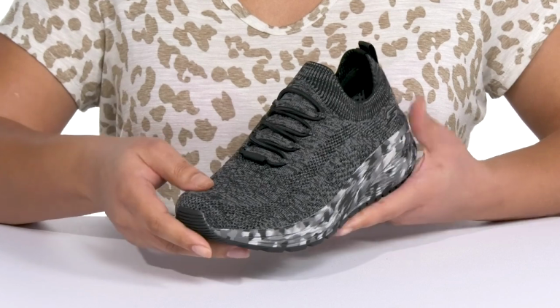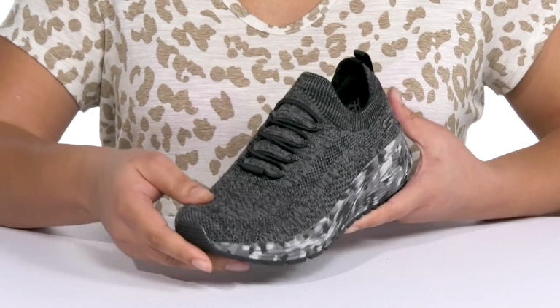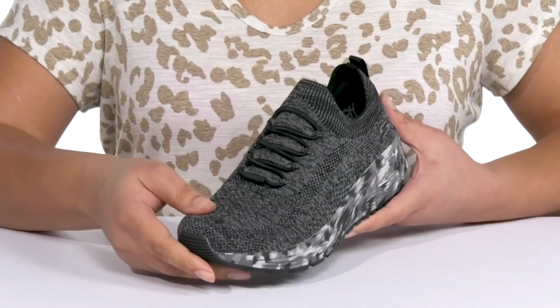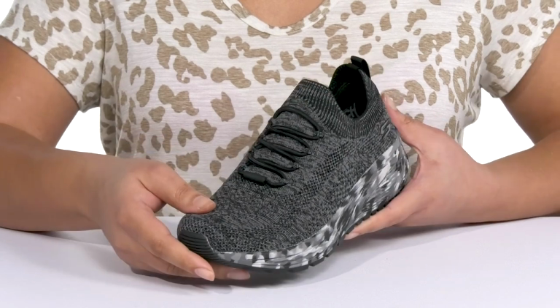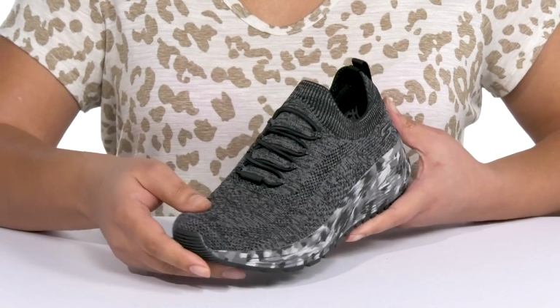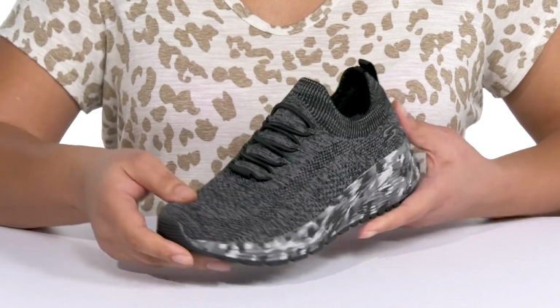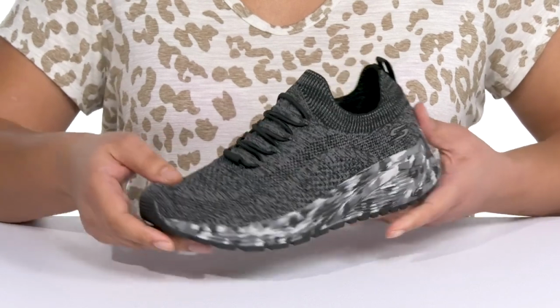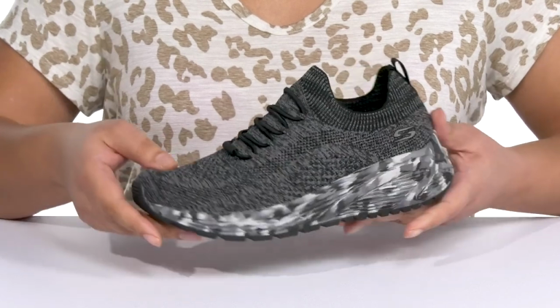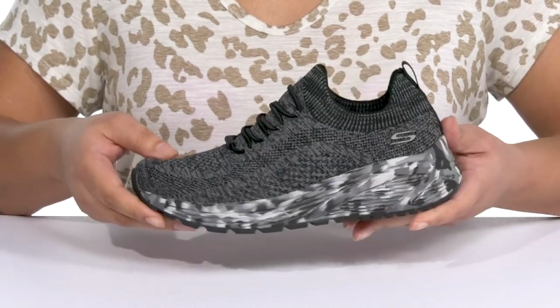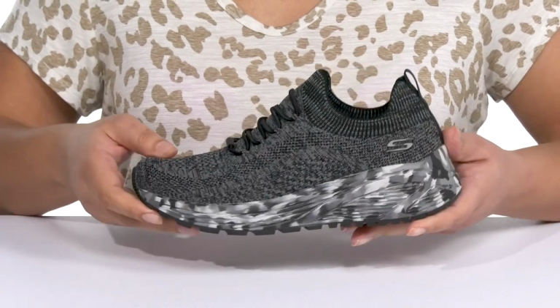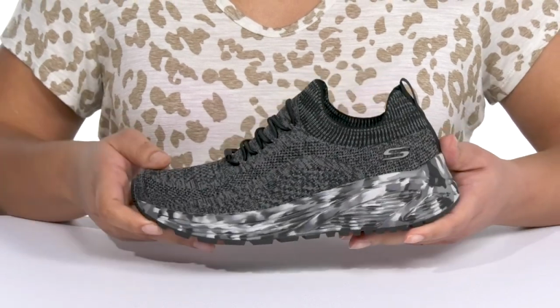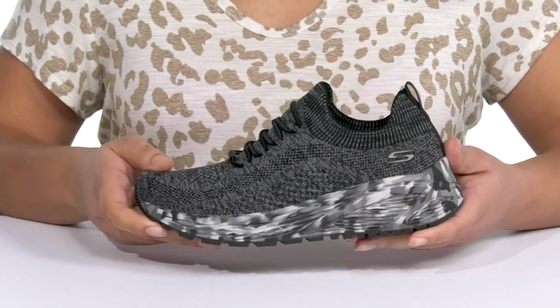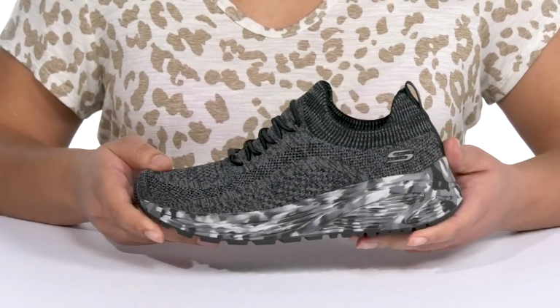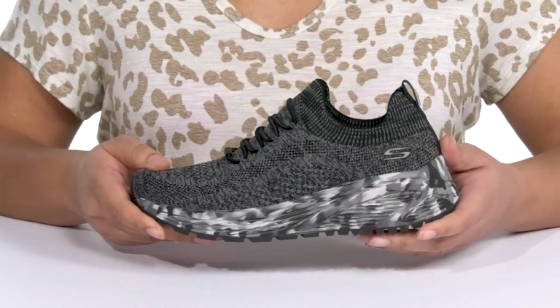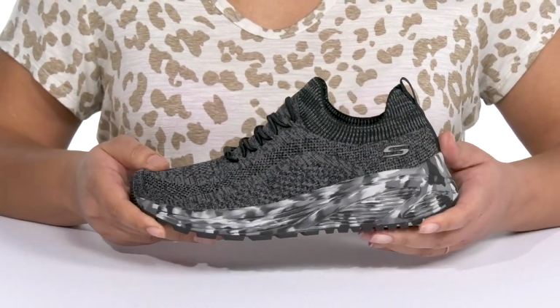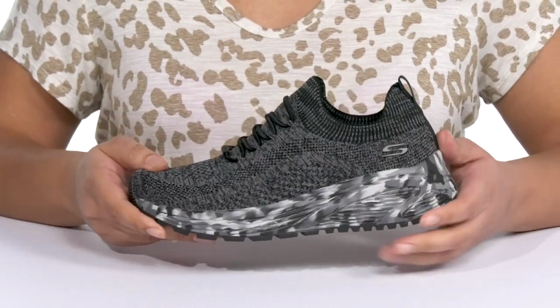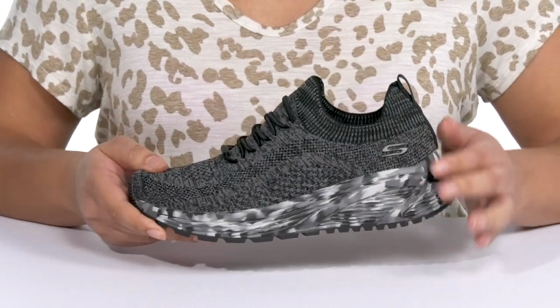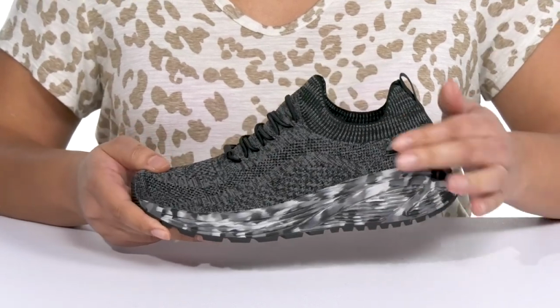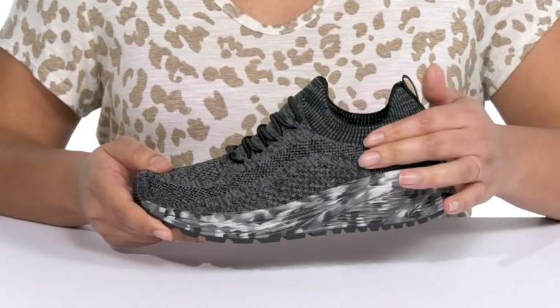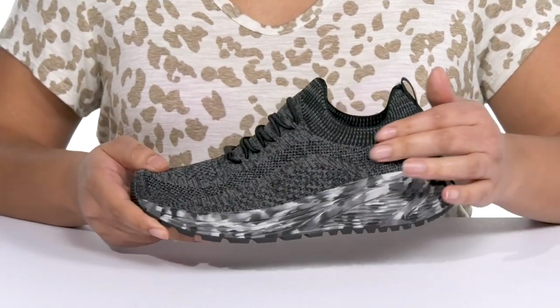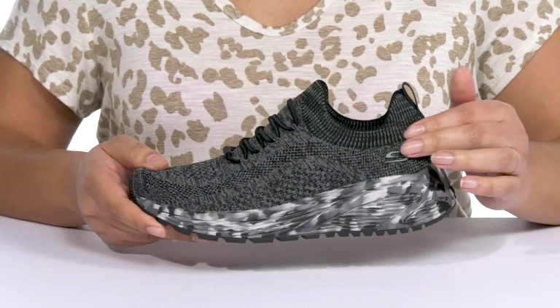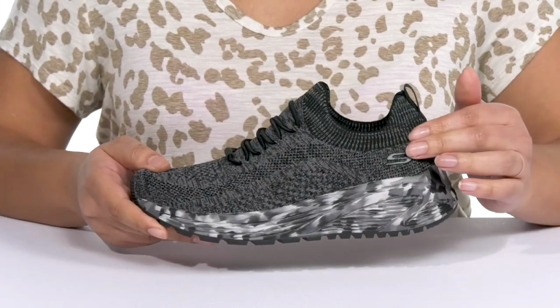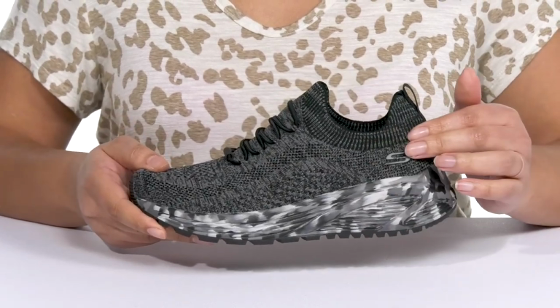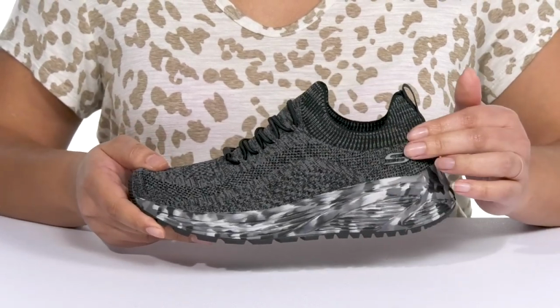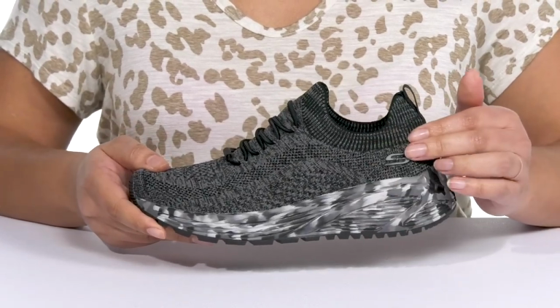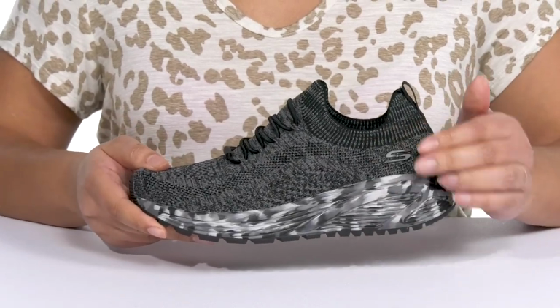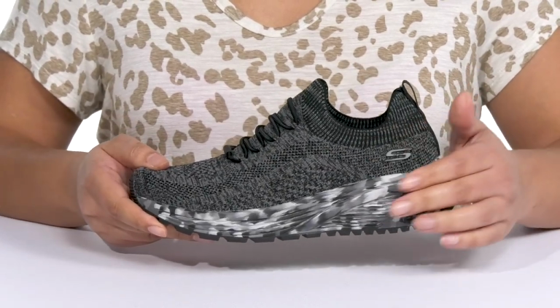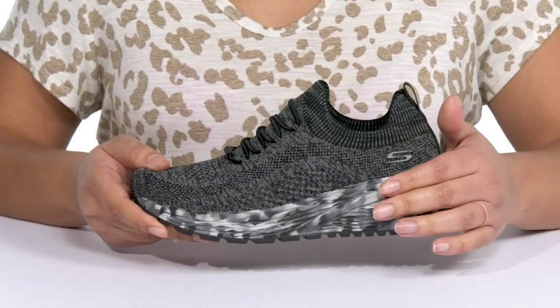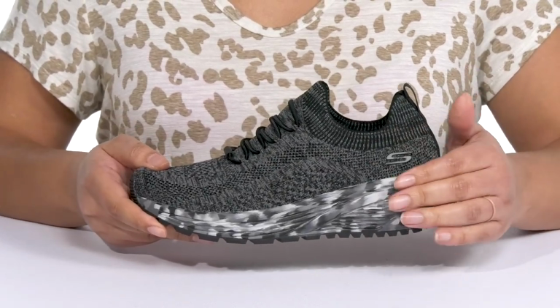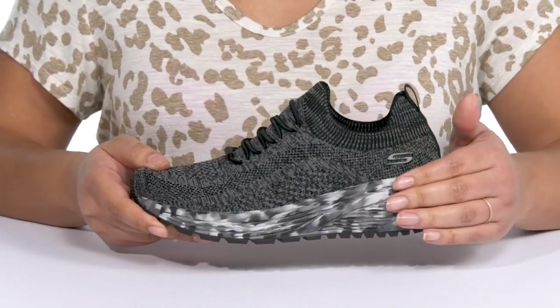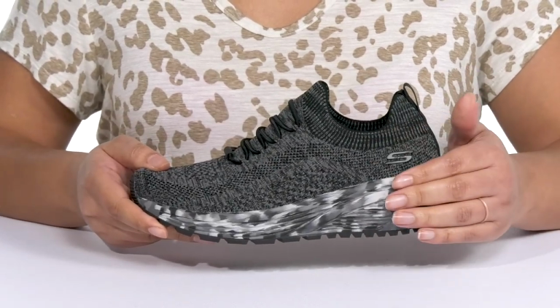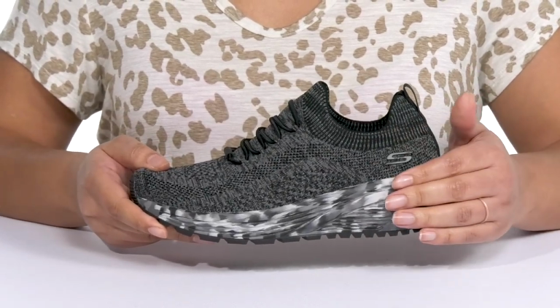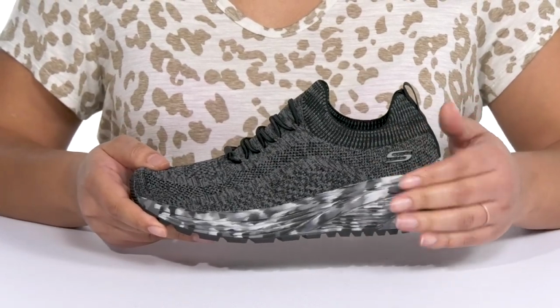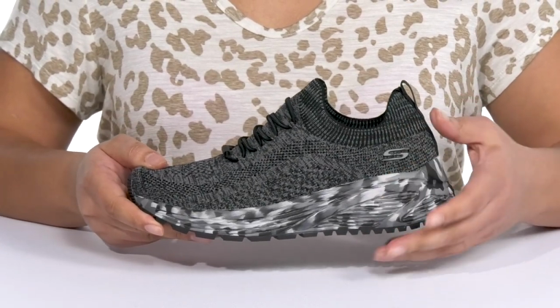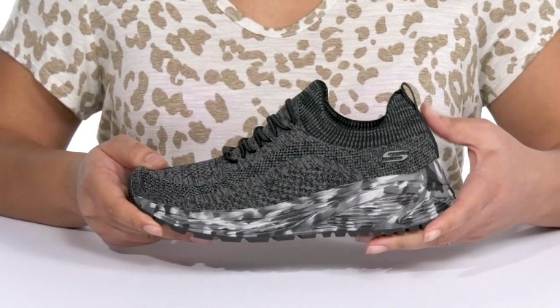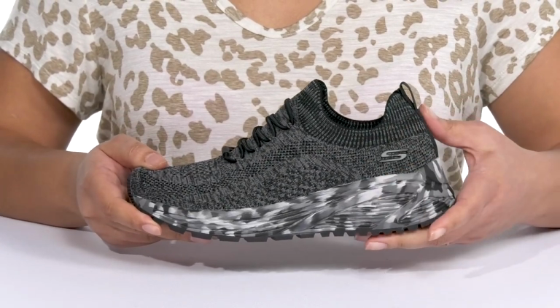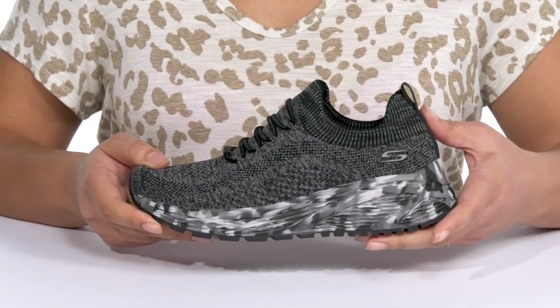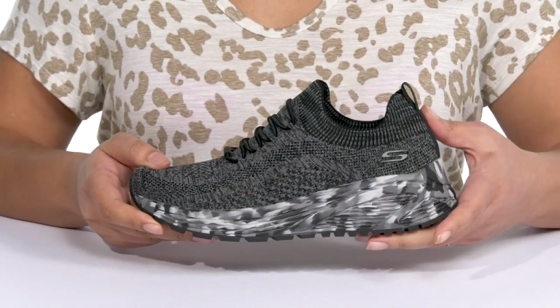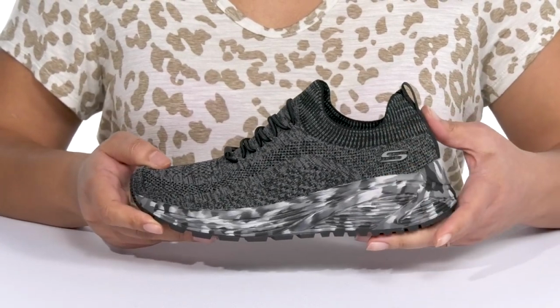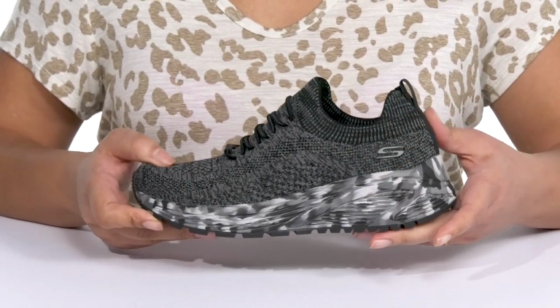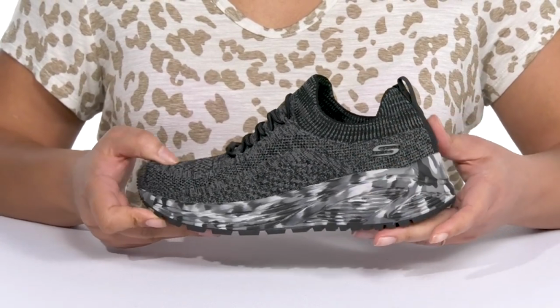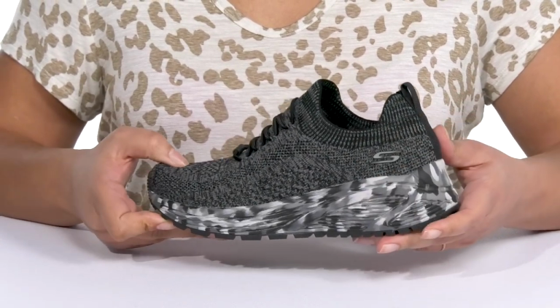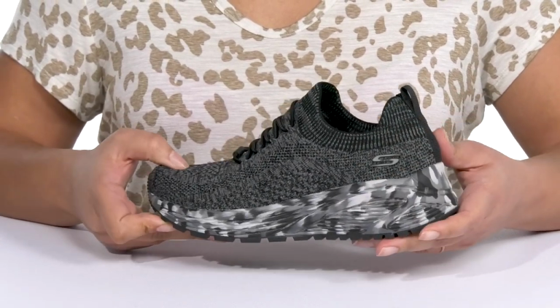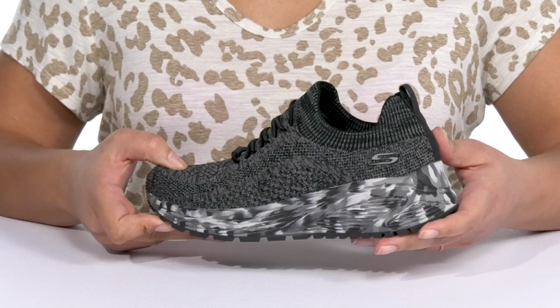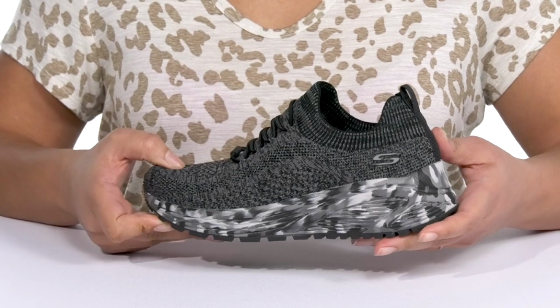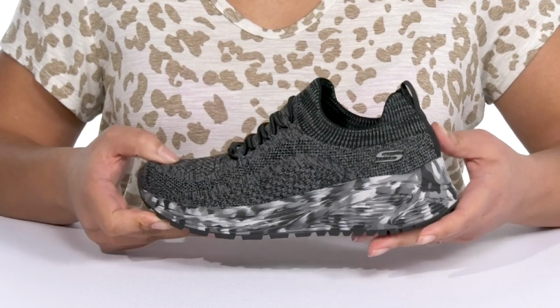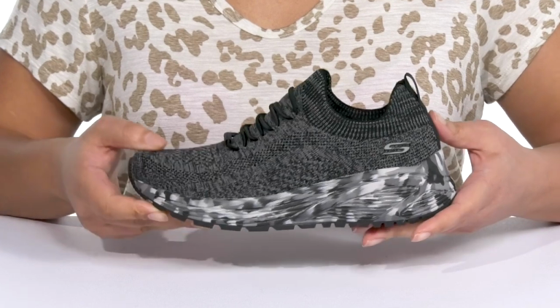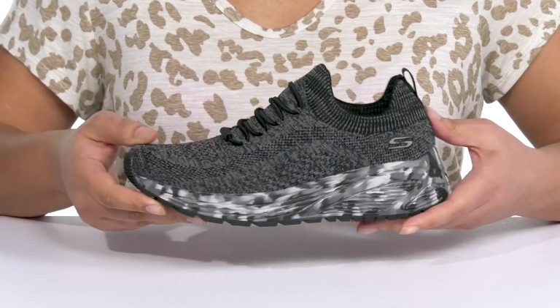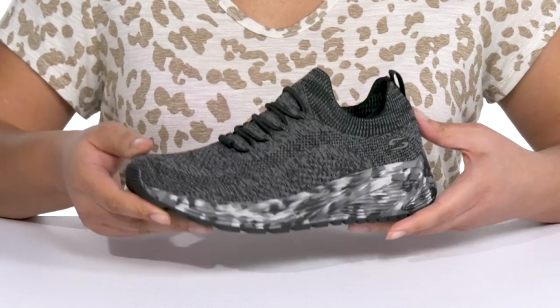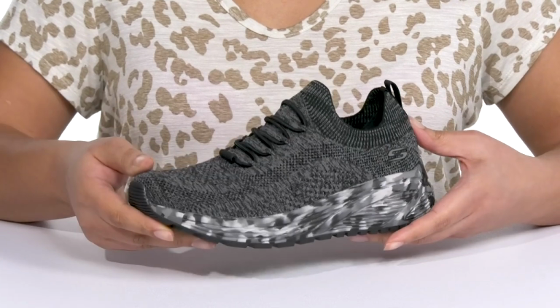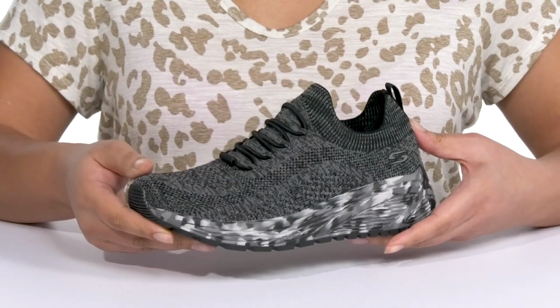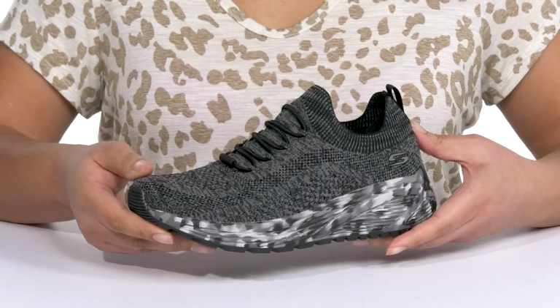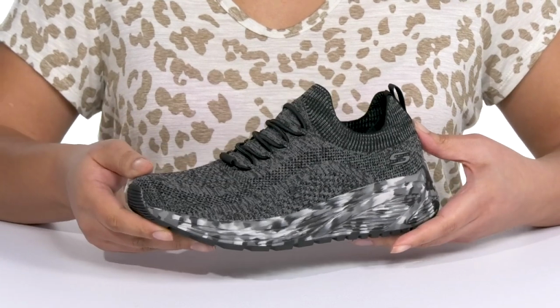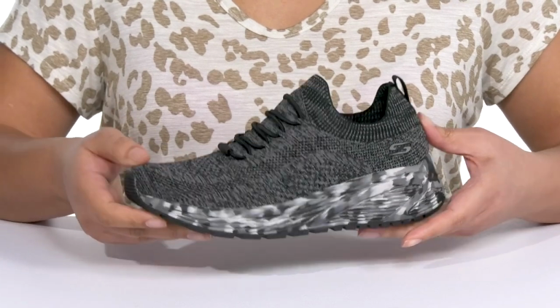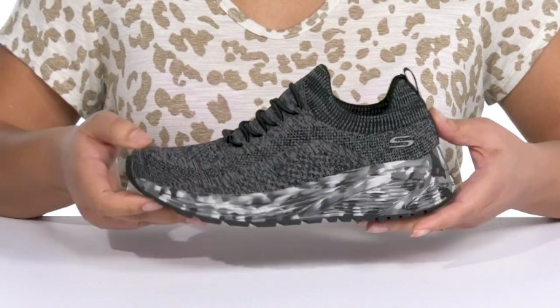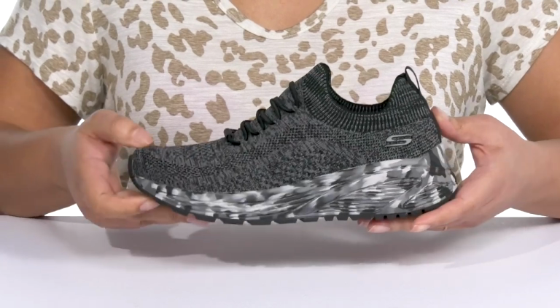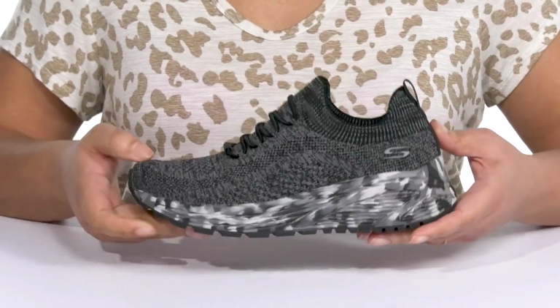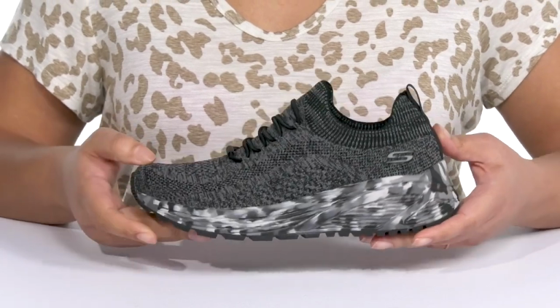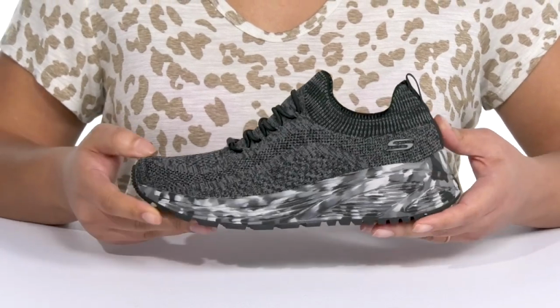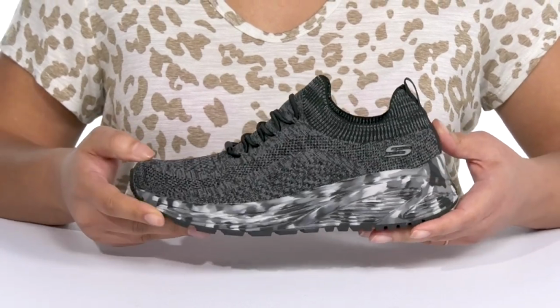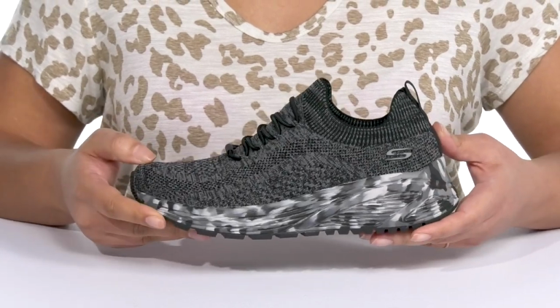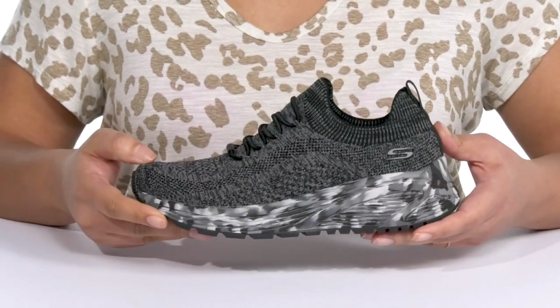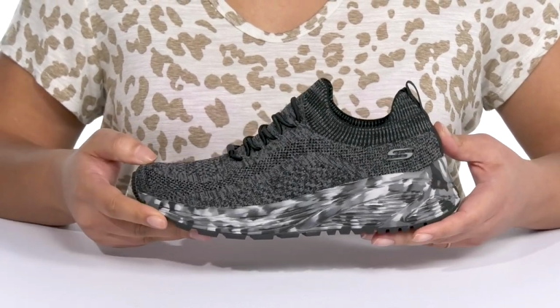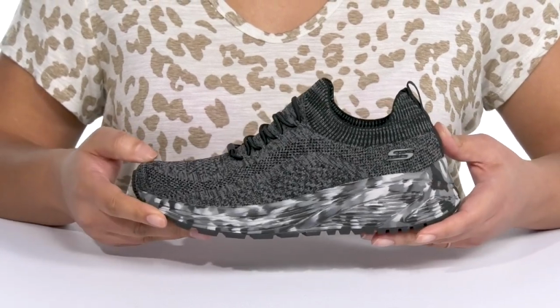You'll definitely stand out with a textured design and unique print at the midsole, giving you a unique athletic style you're sure to love.